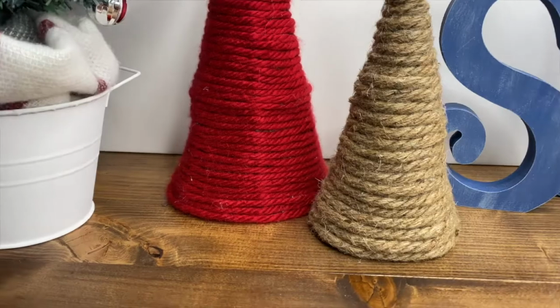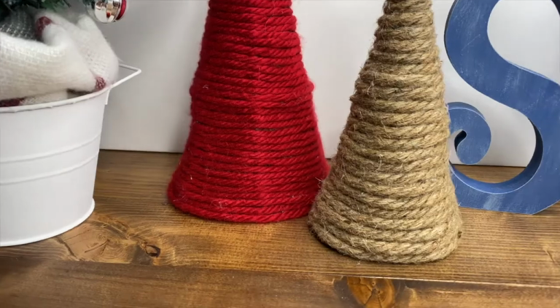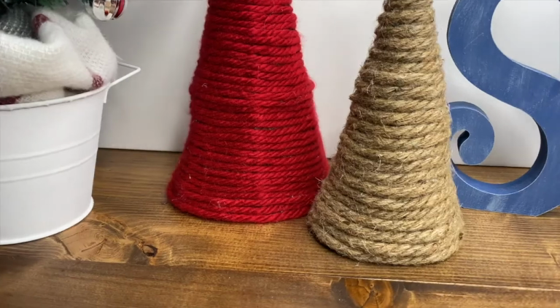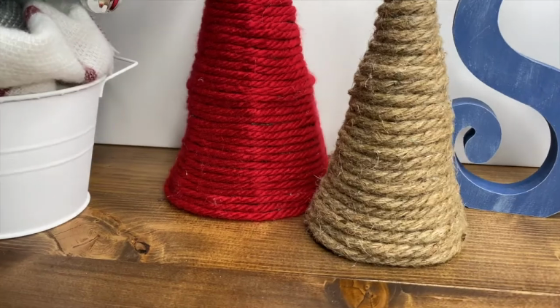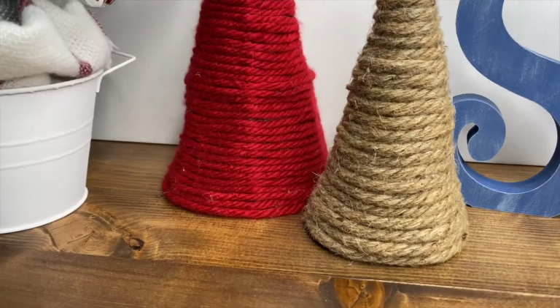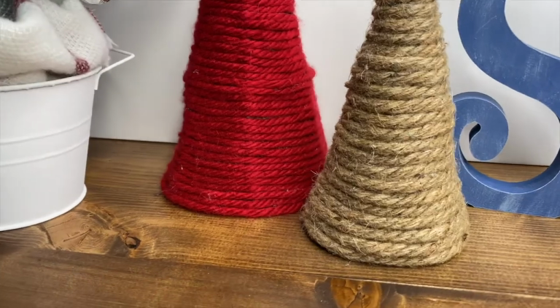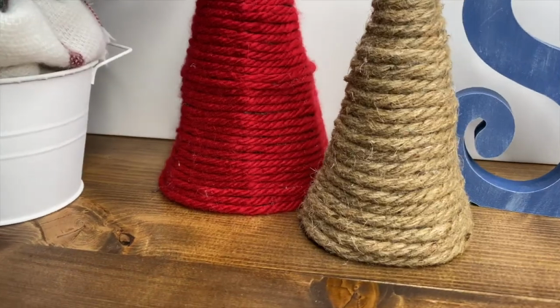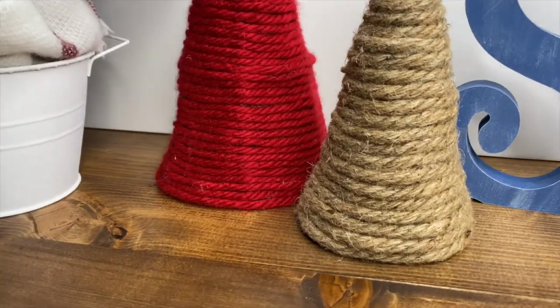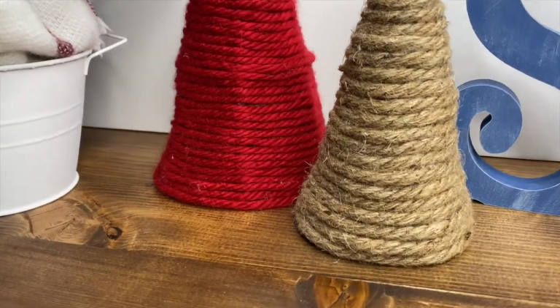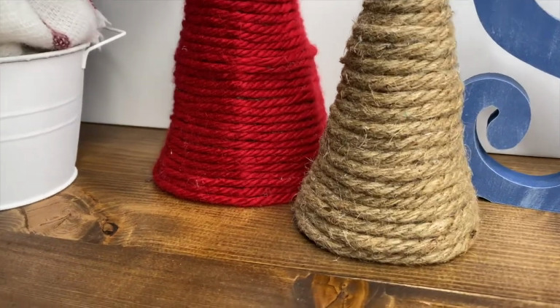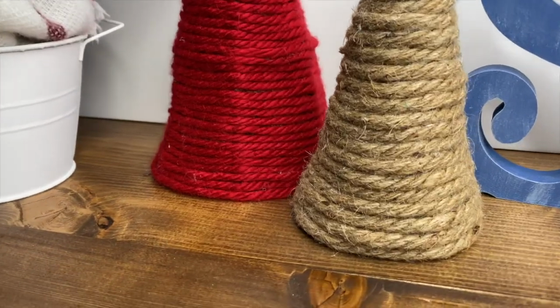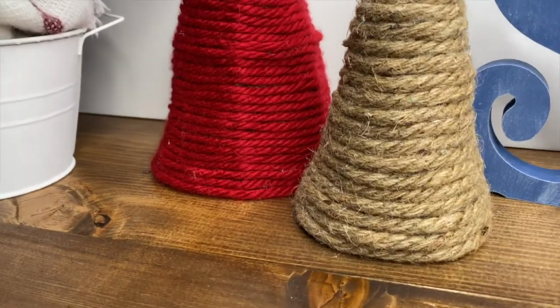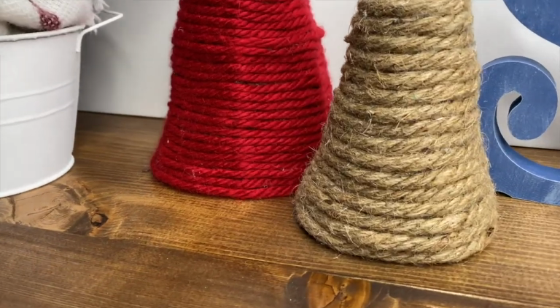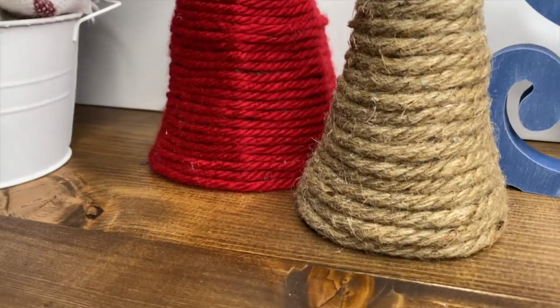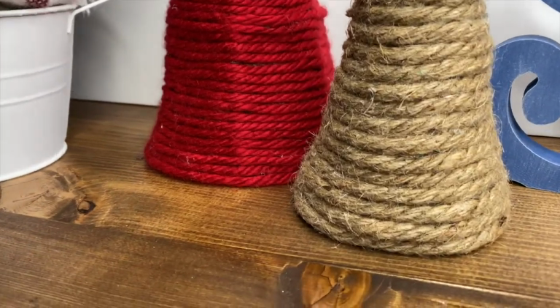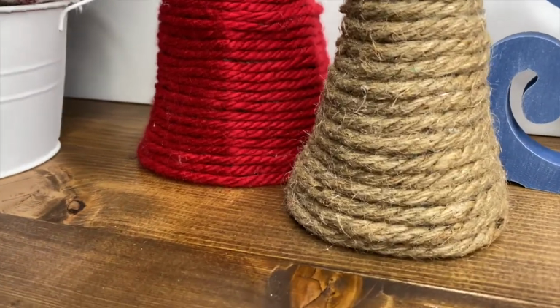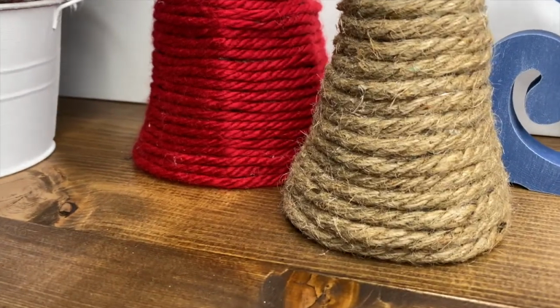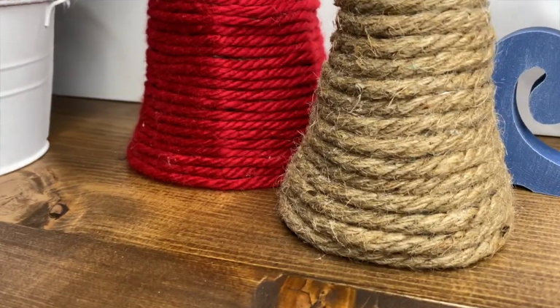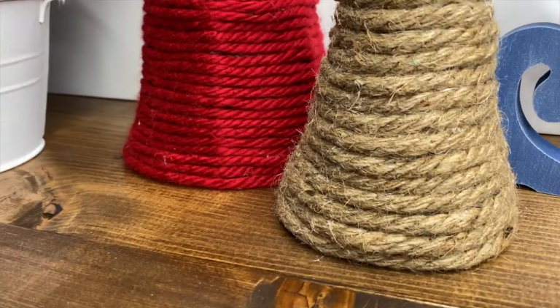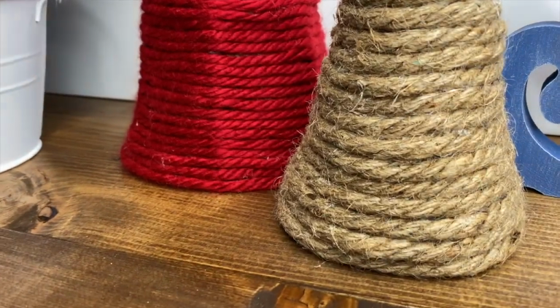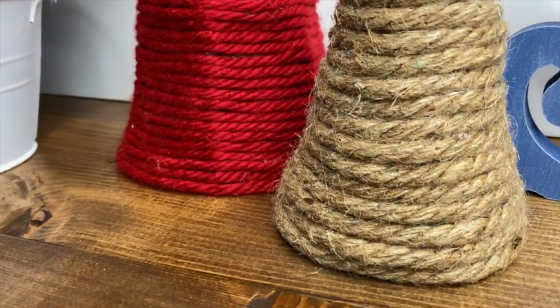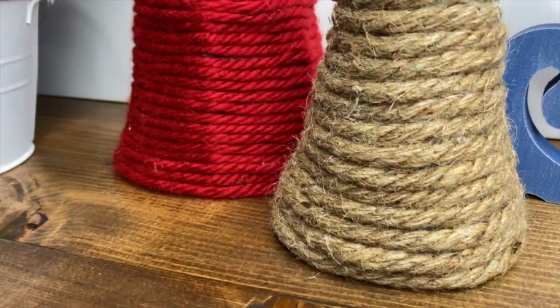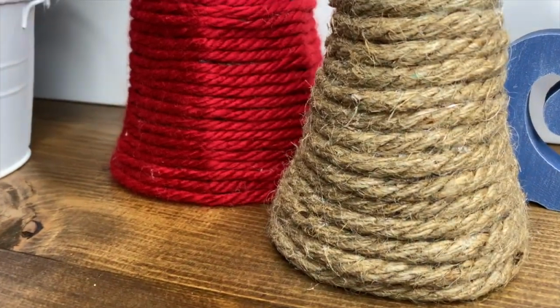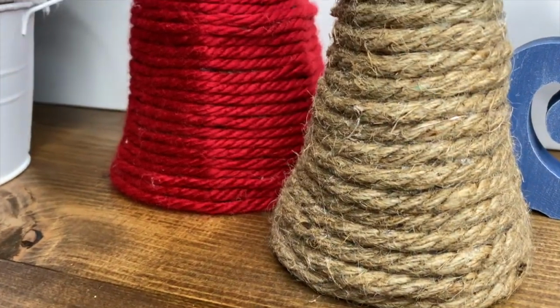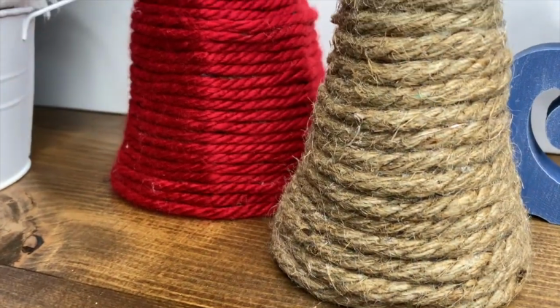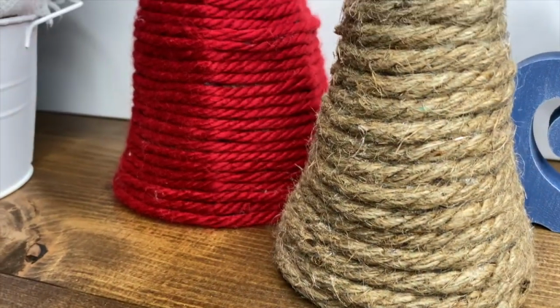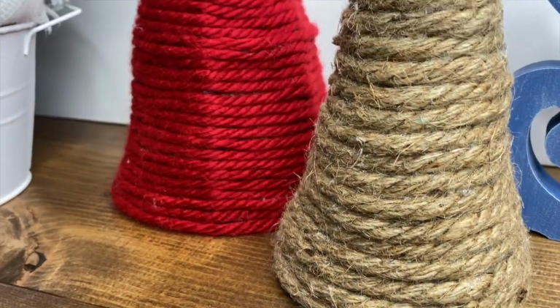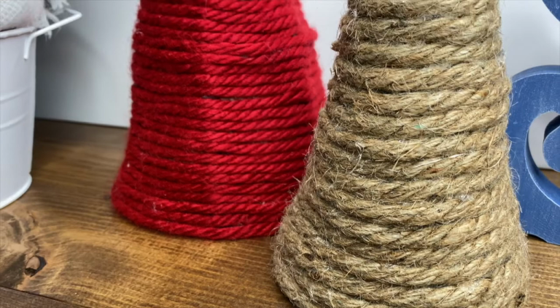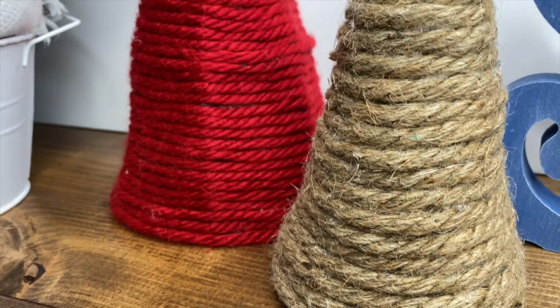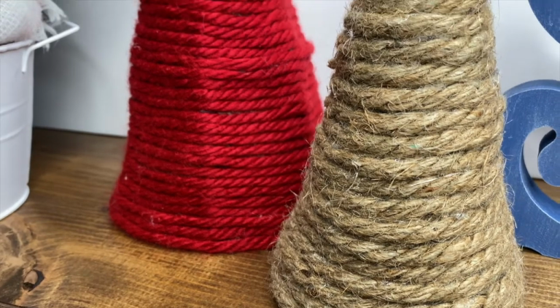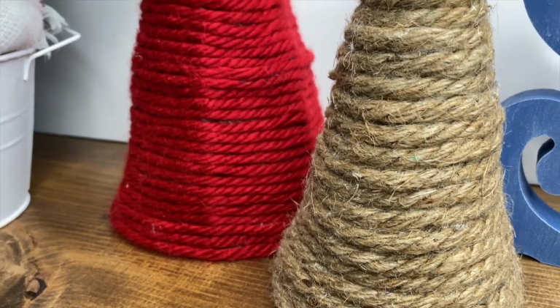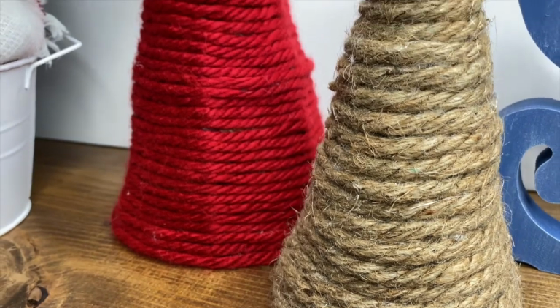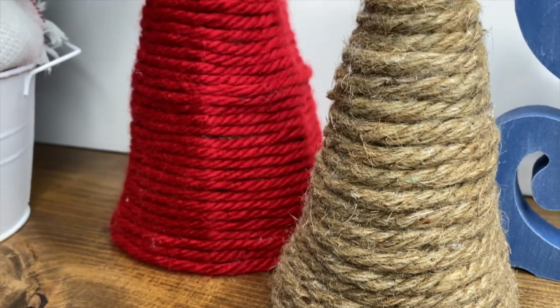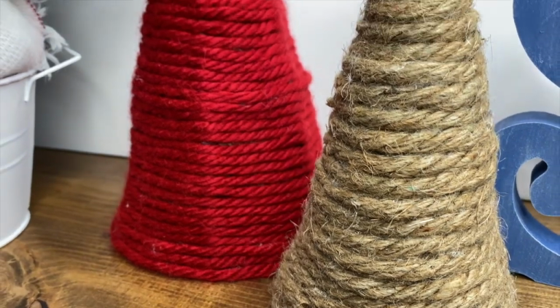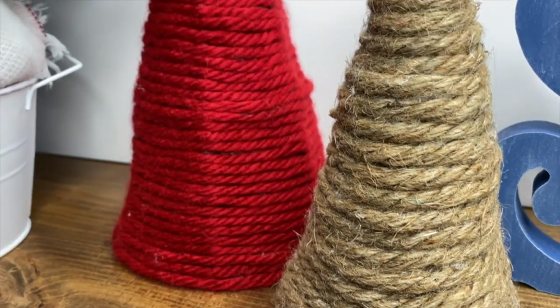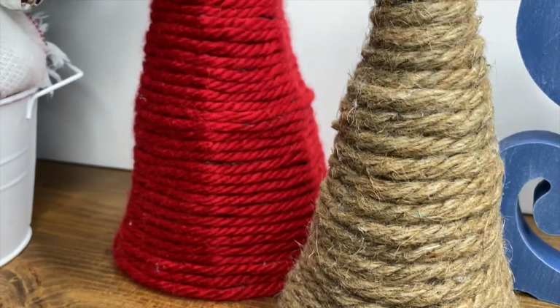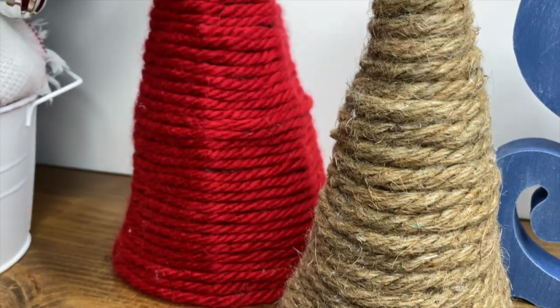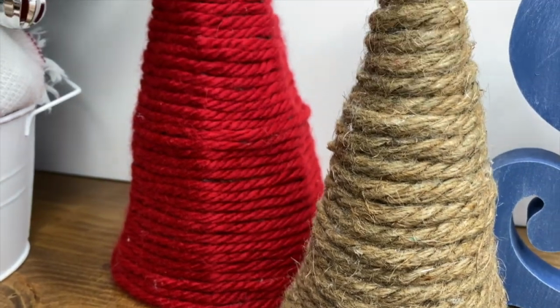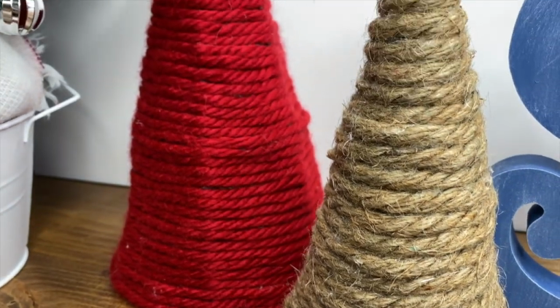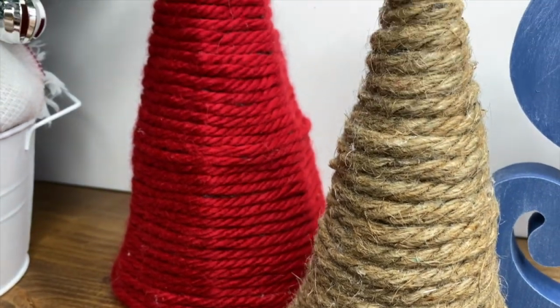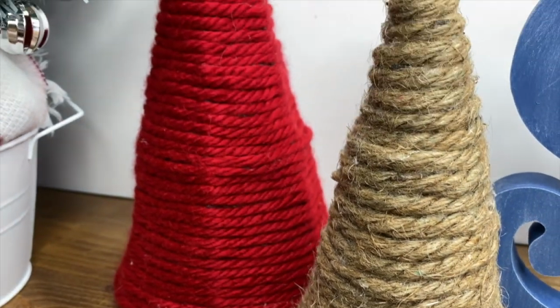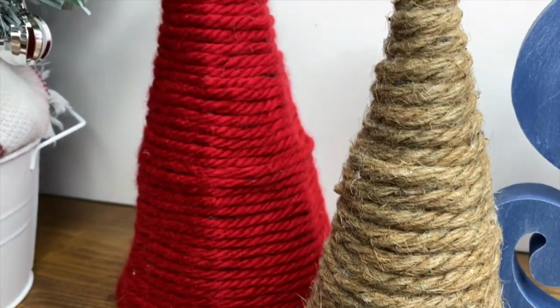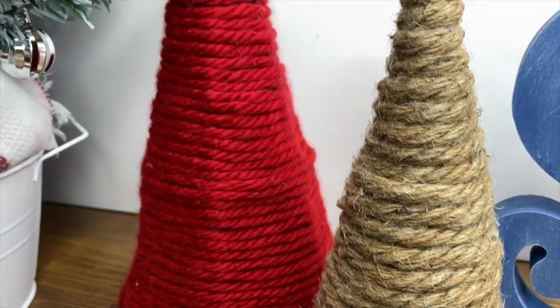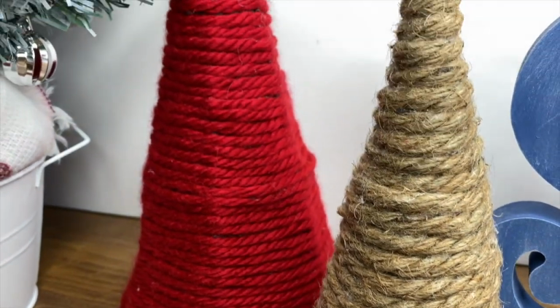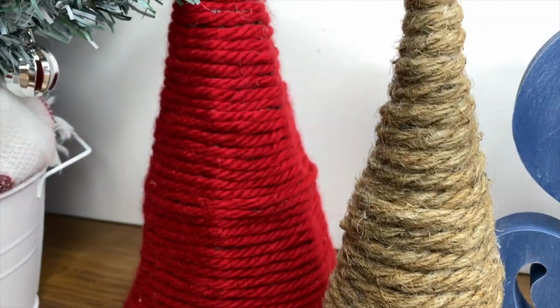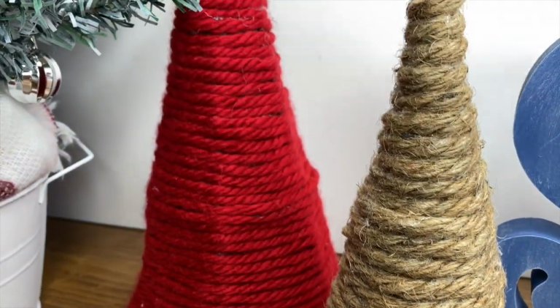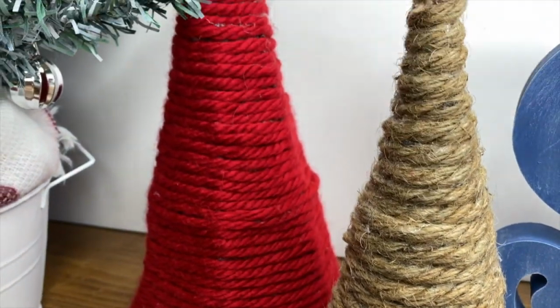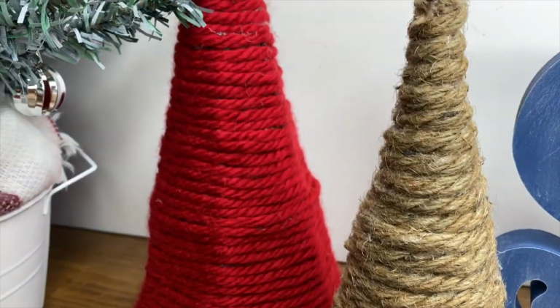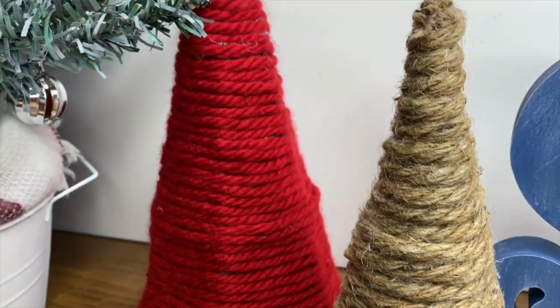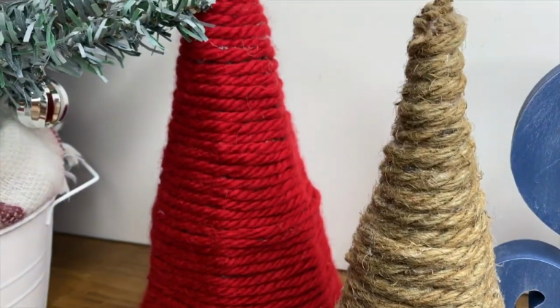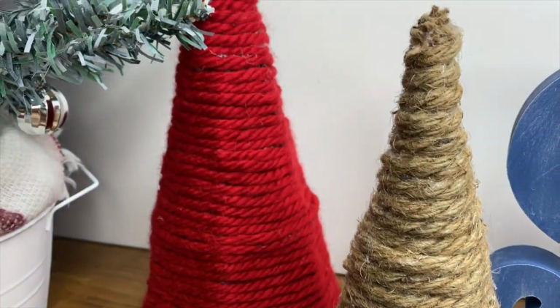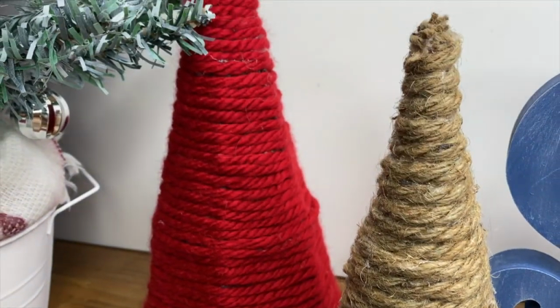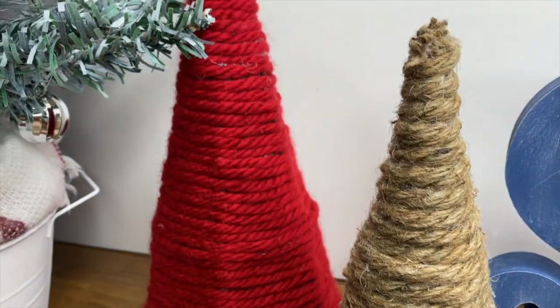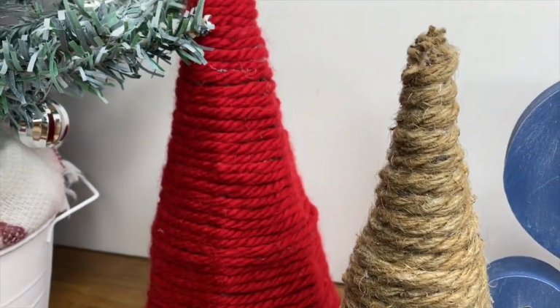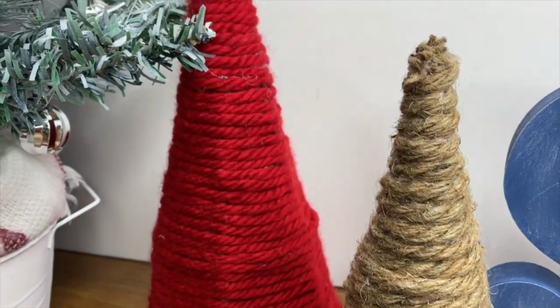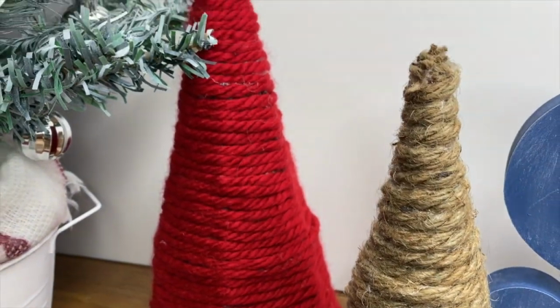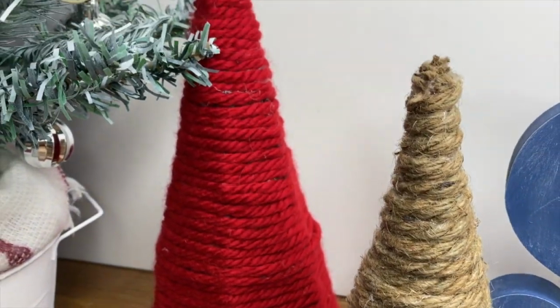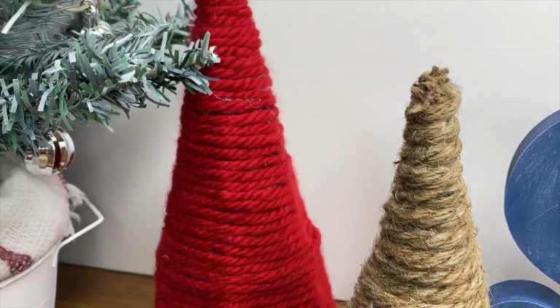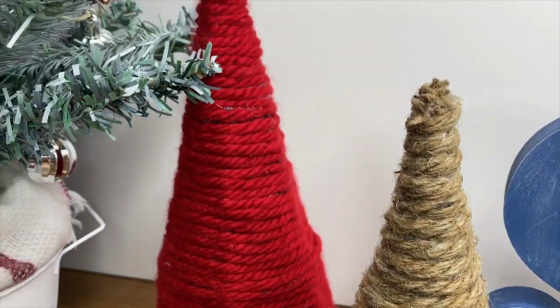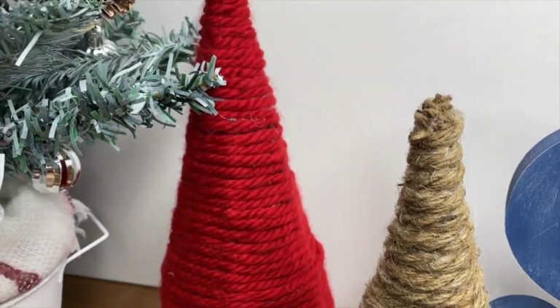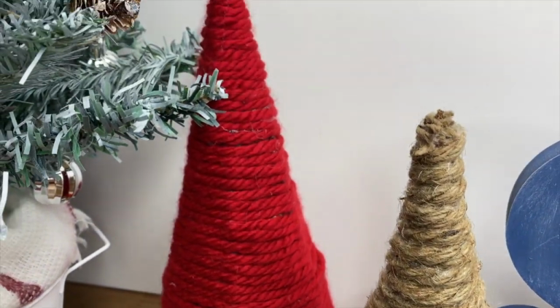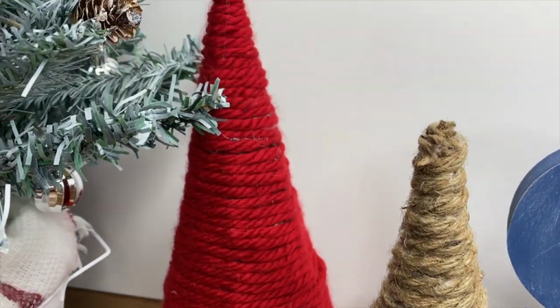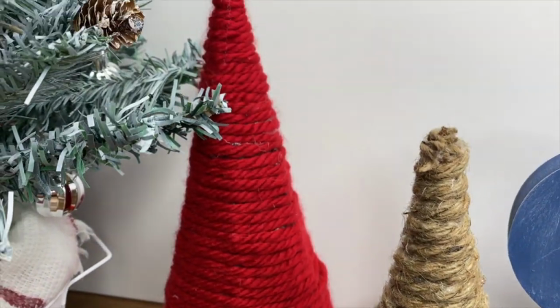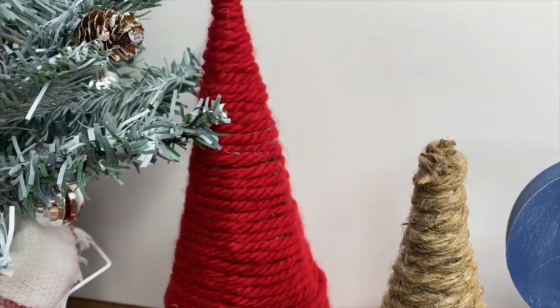The nautical tree is all done! This is probably my favorite one yet, and I'm definitely going to be making some more of them because they are so stinking cute.